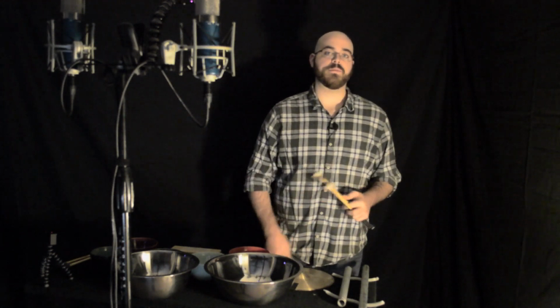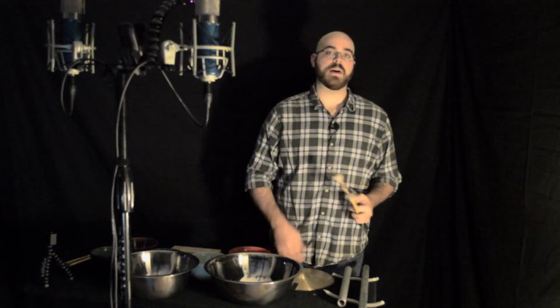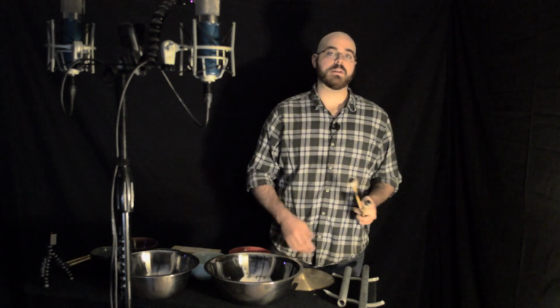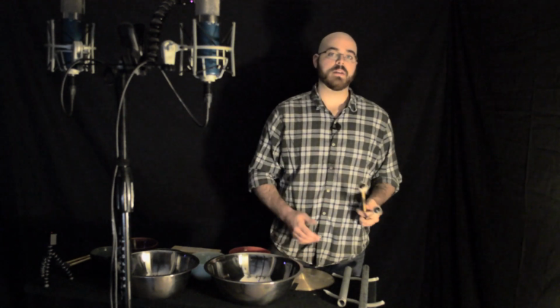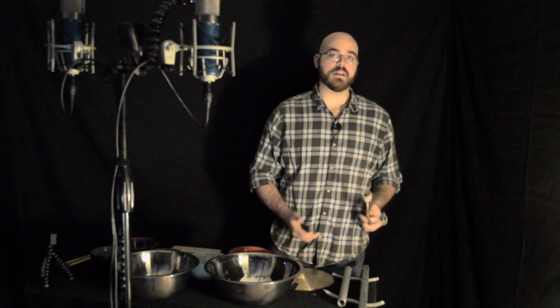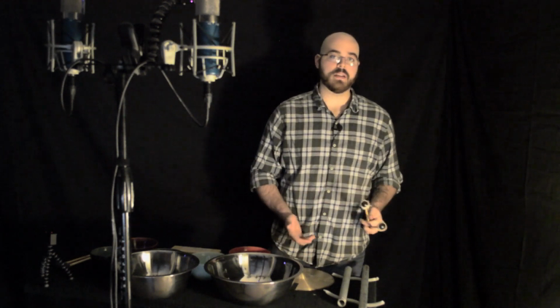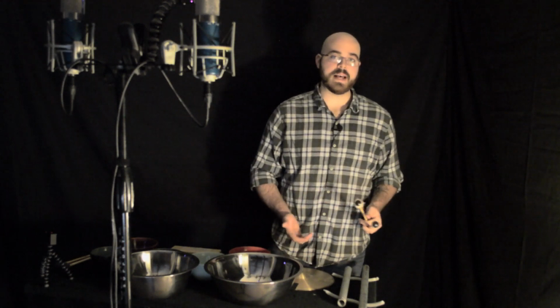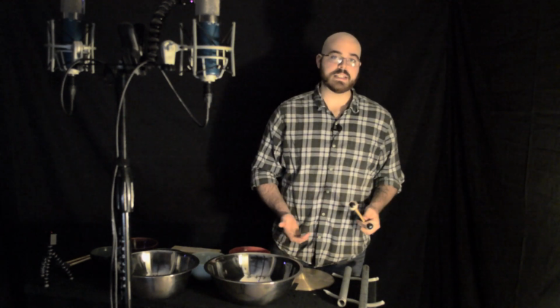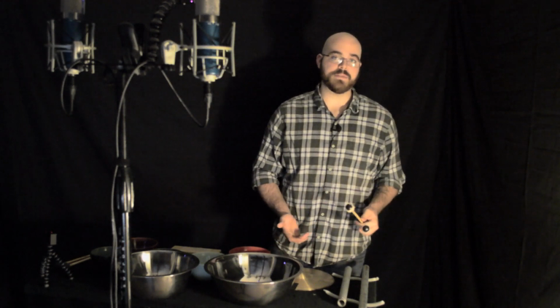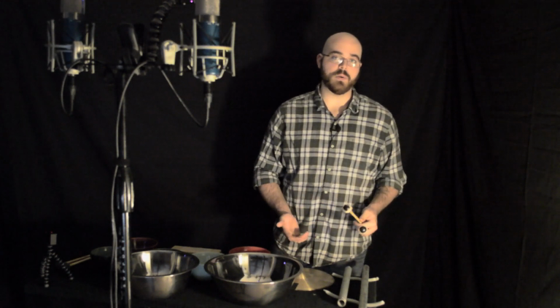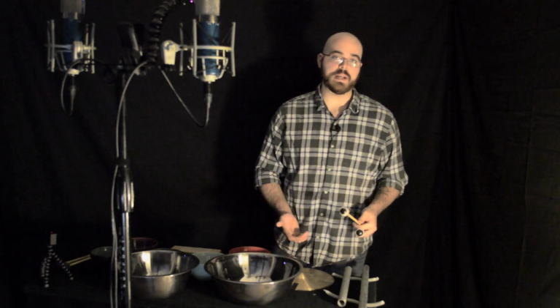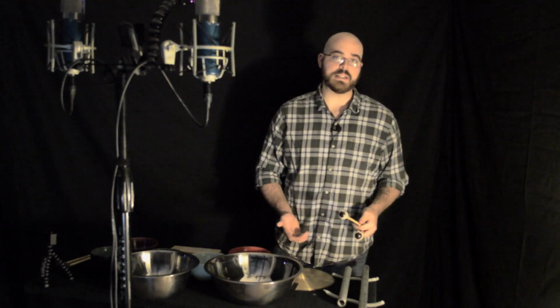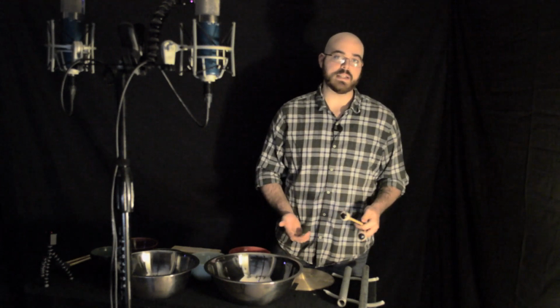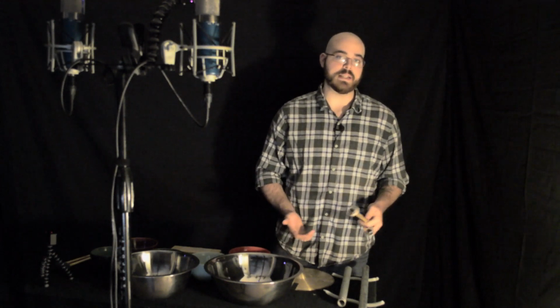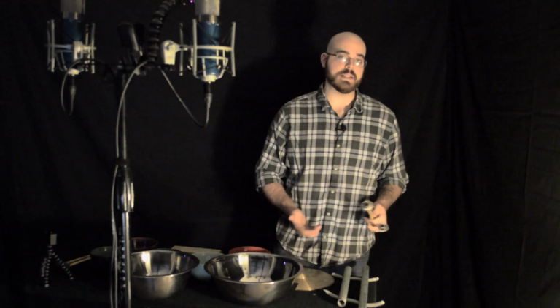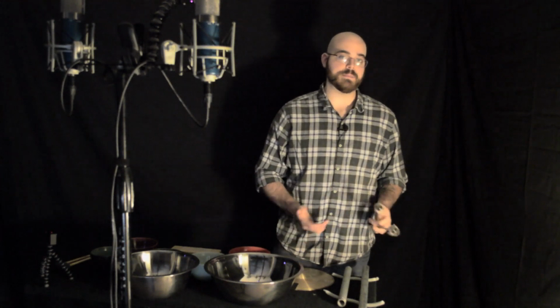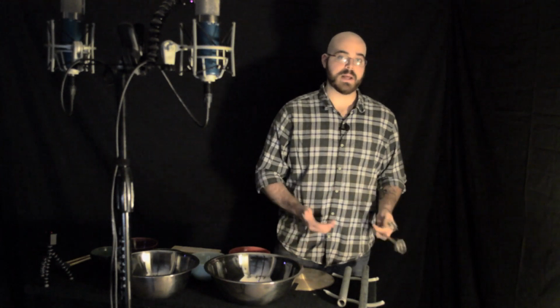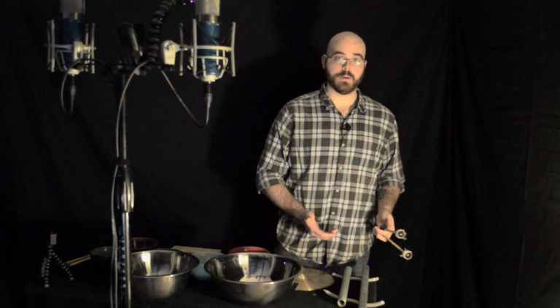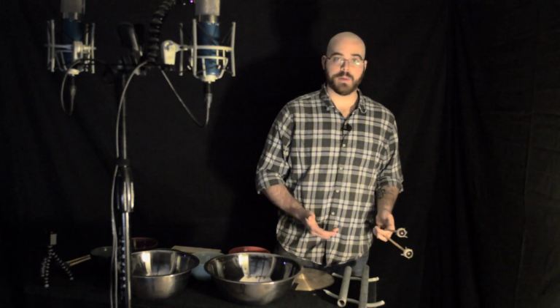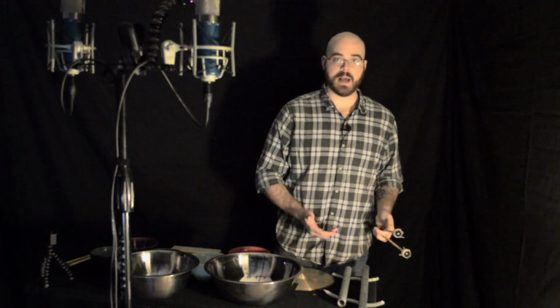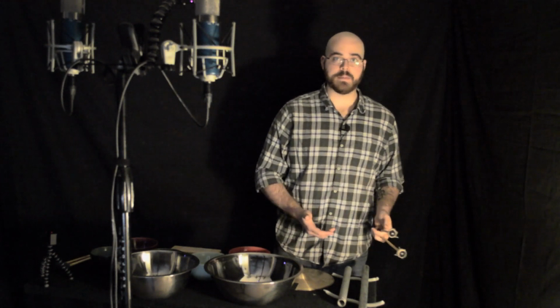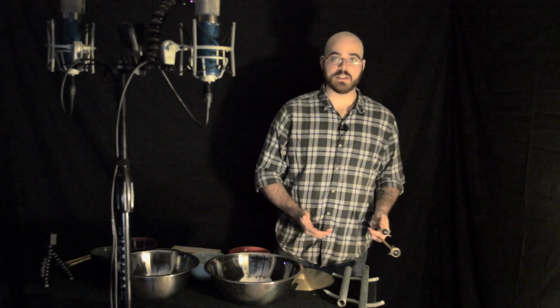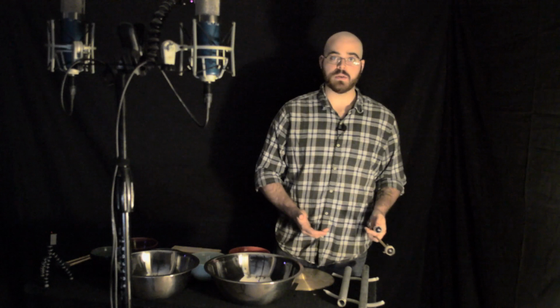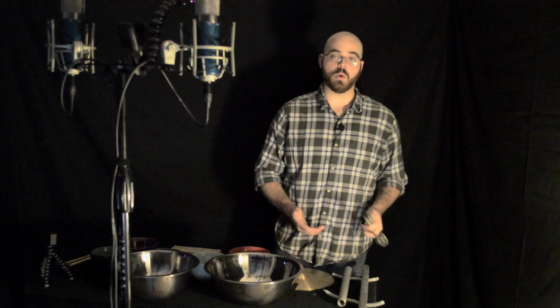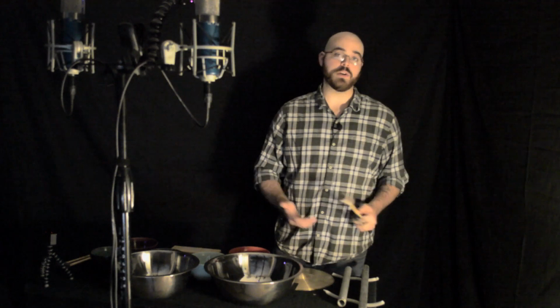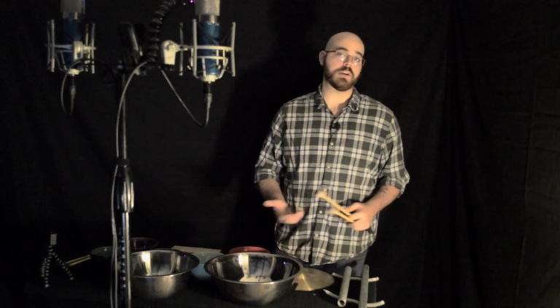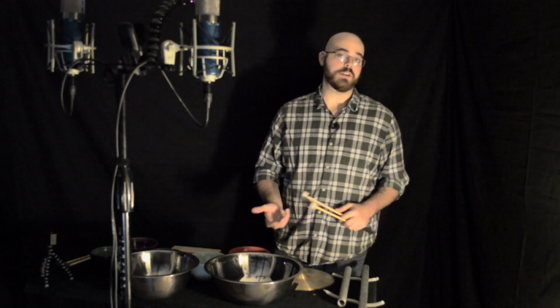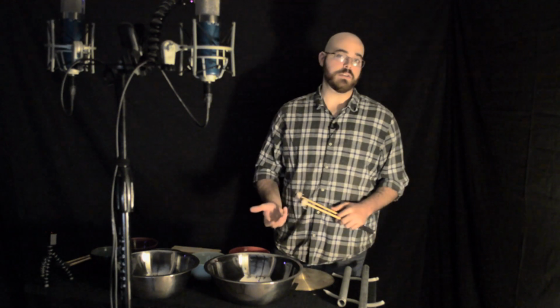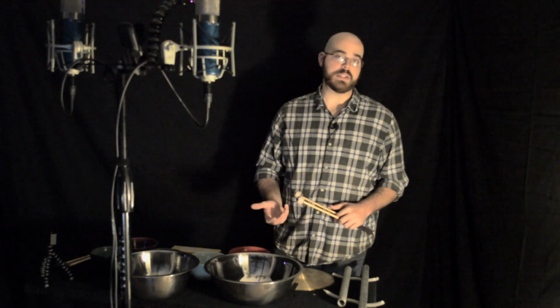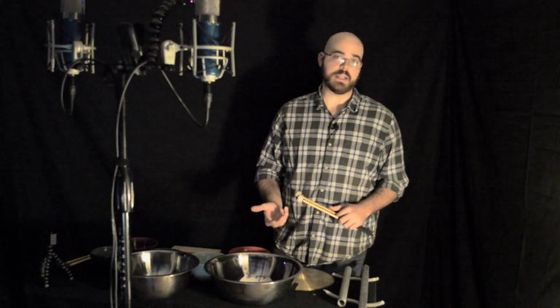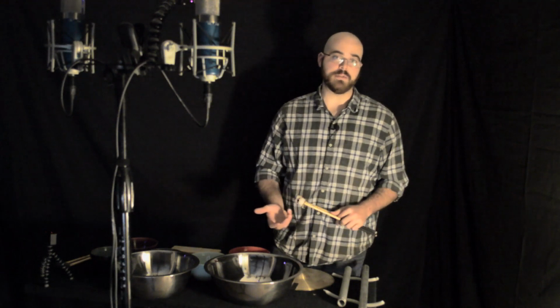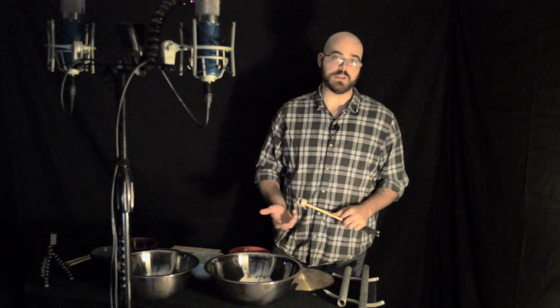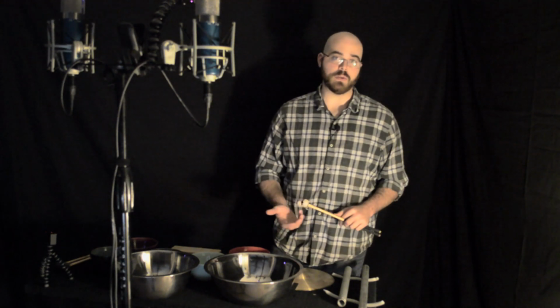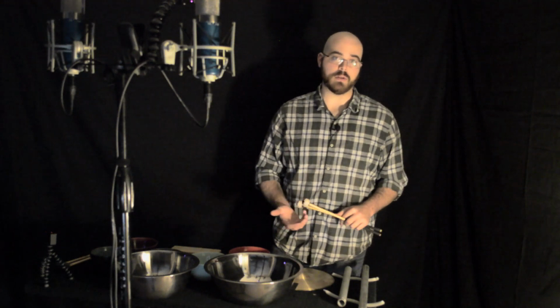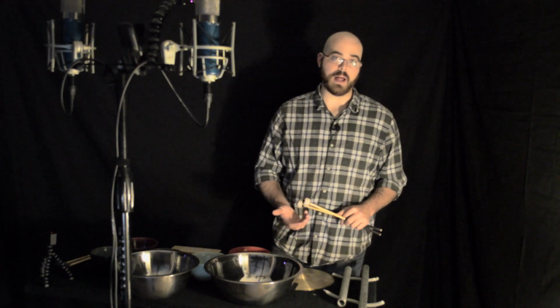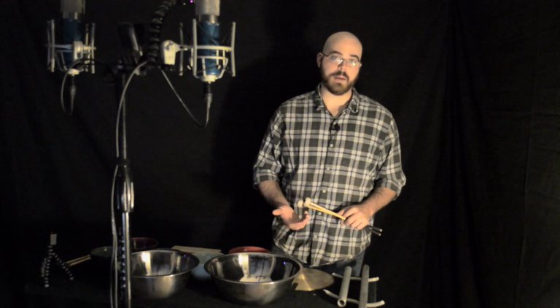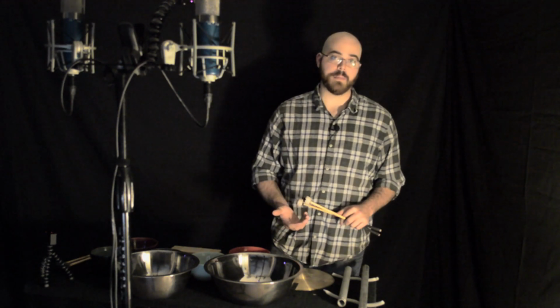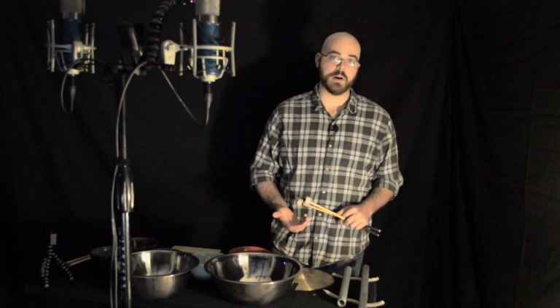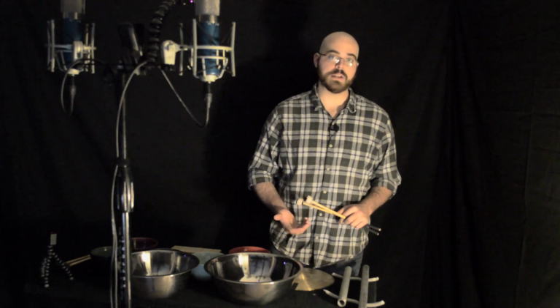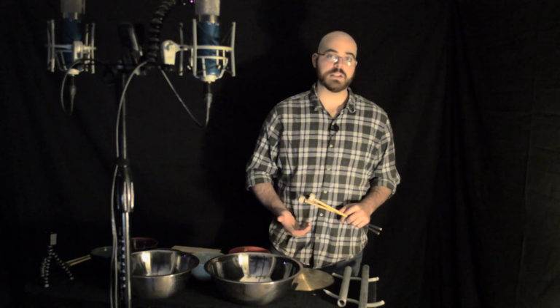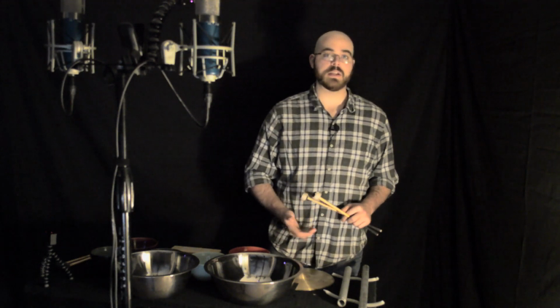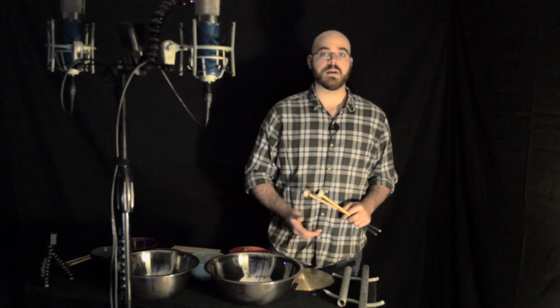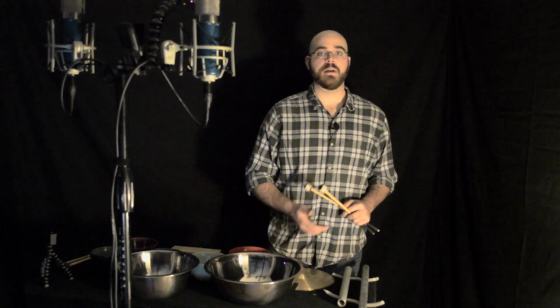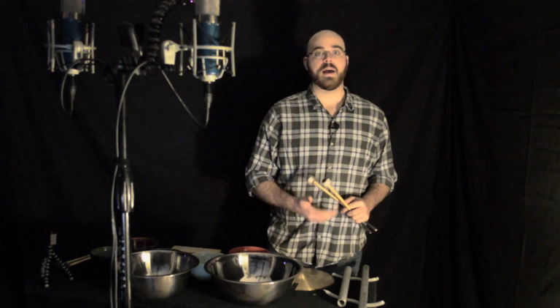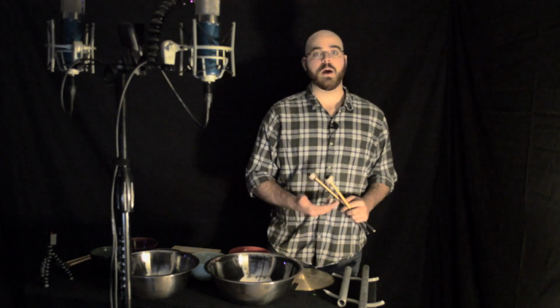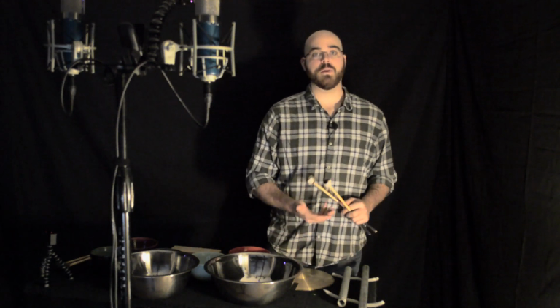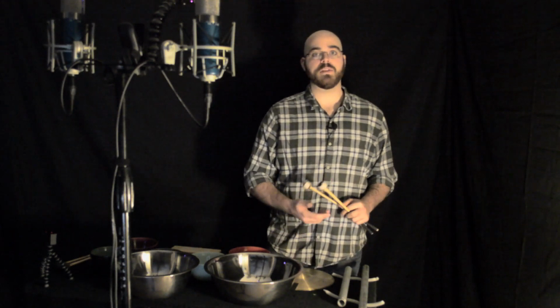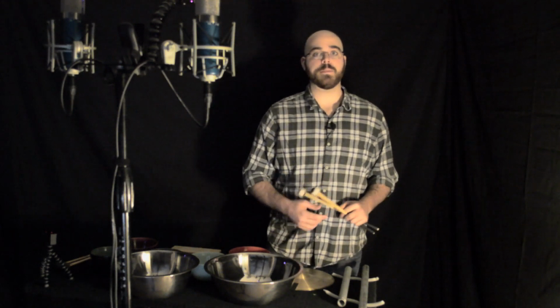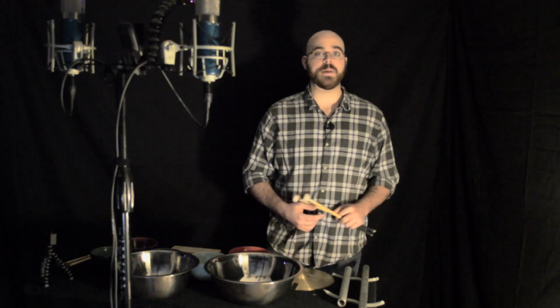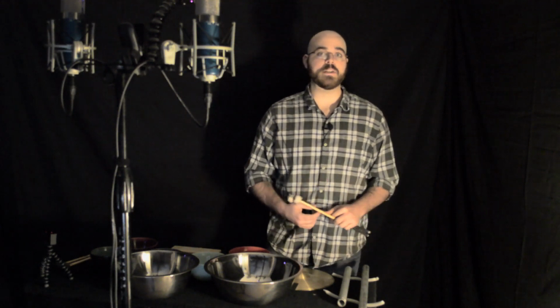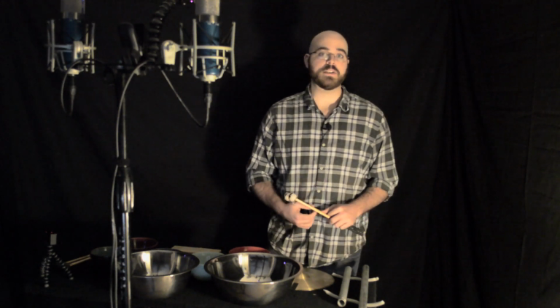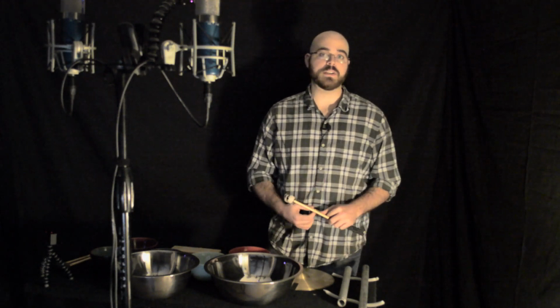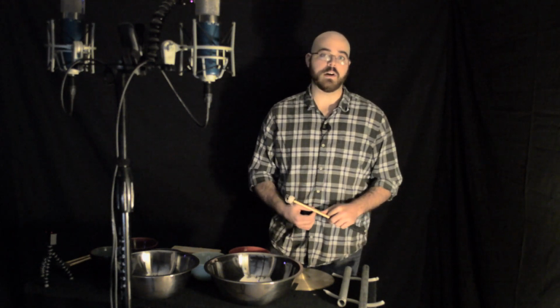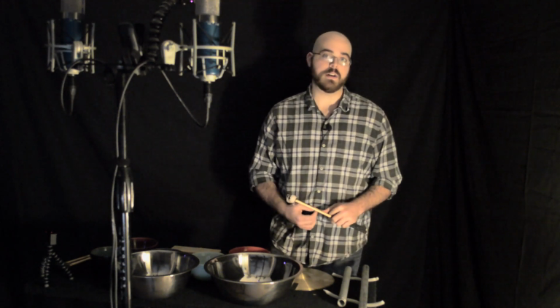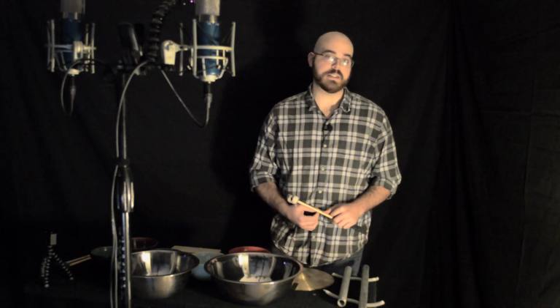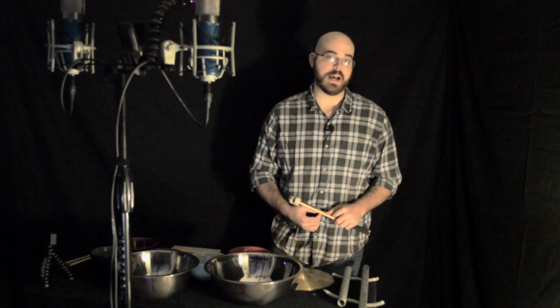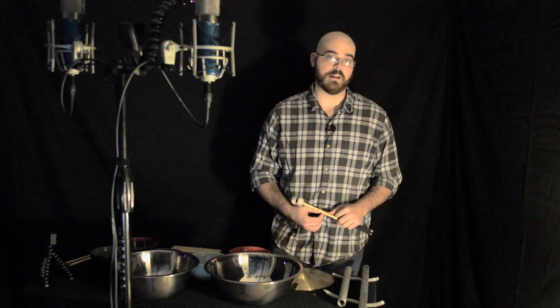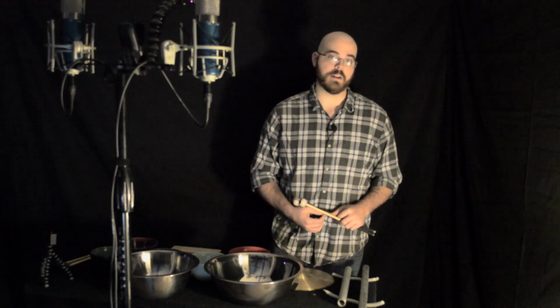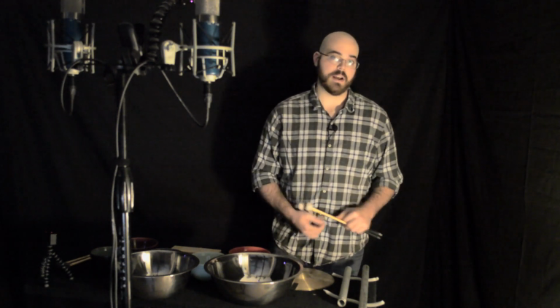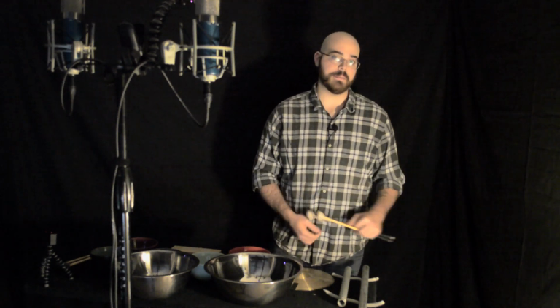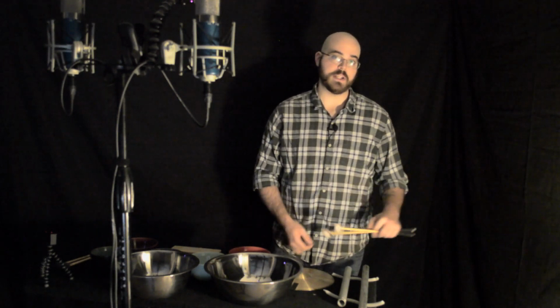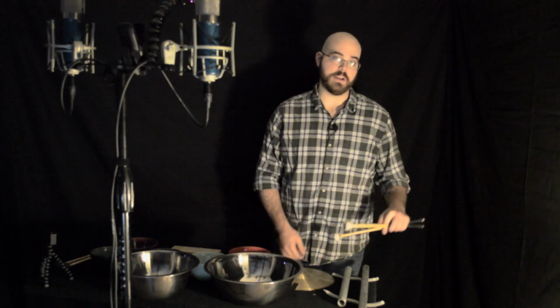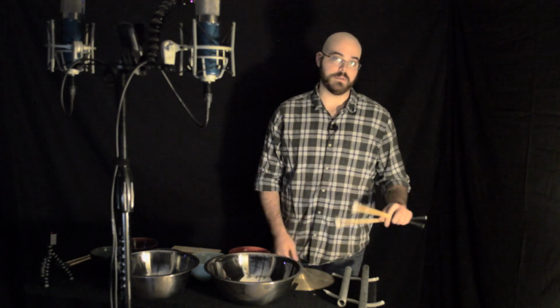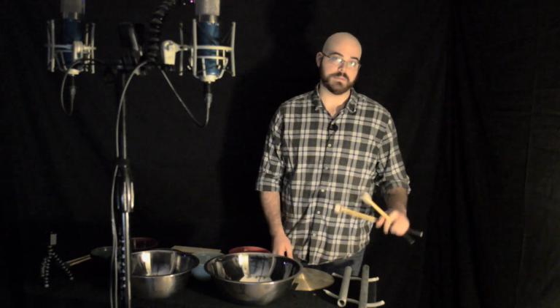And finally, the last voice is metal pipes, or you could use individual glock bars — however, the pitches are entirely up to you.